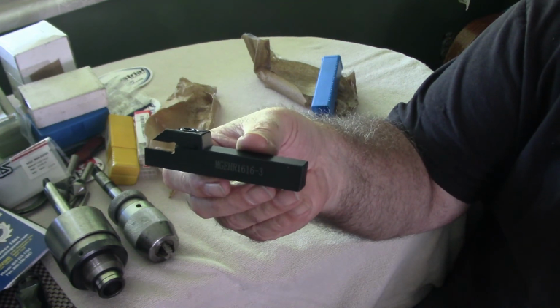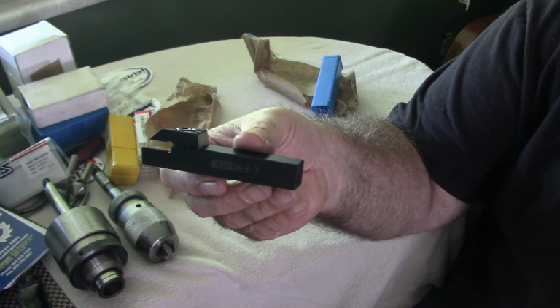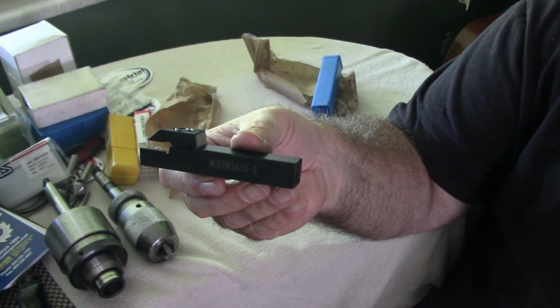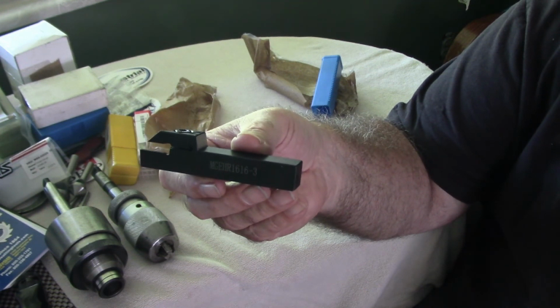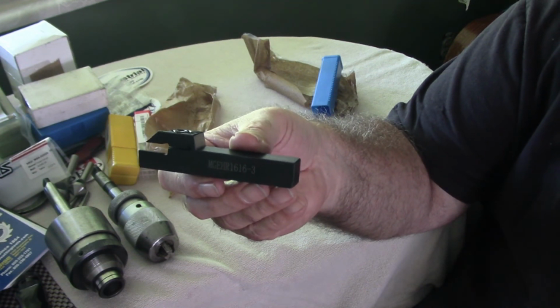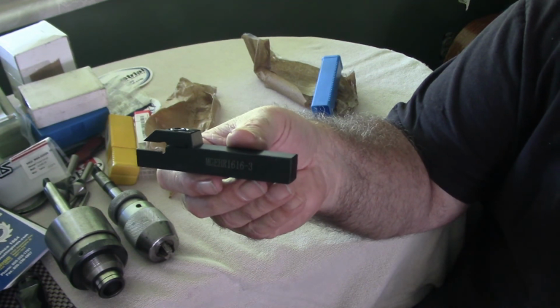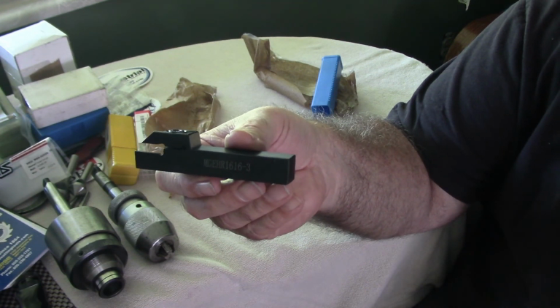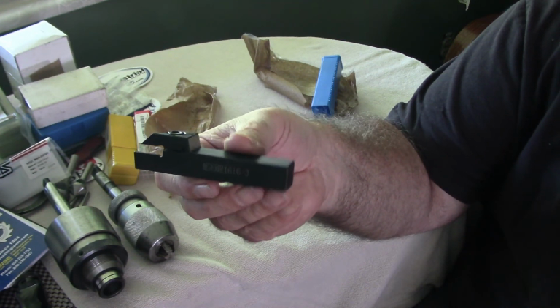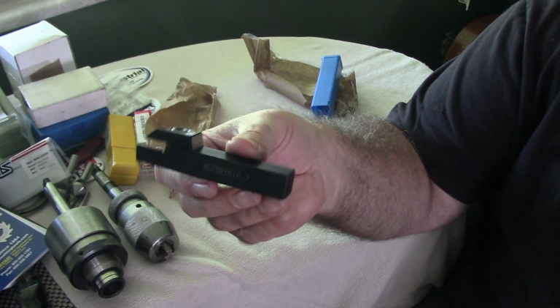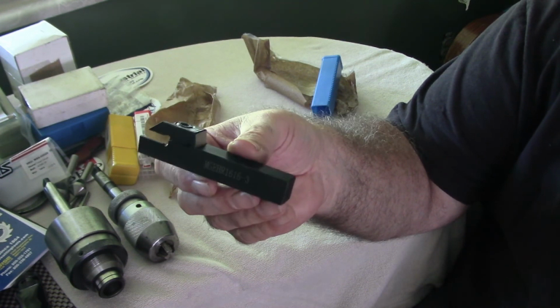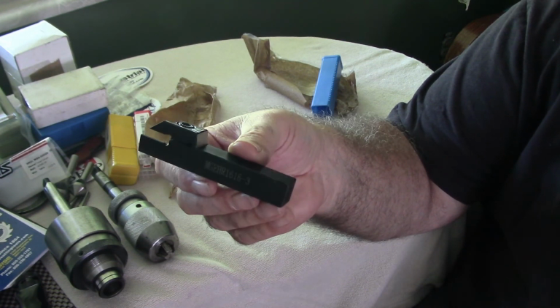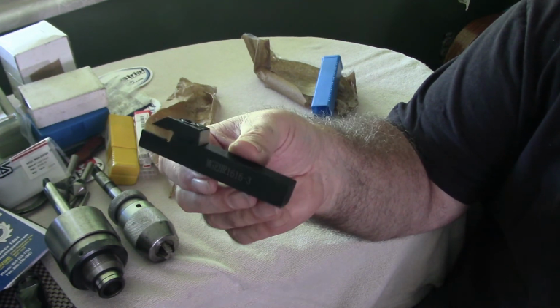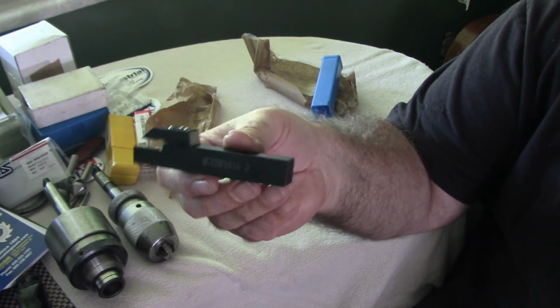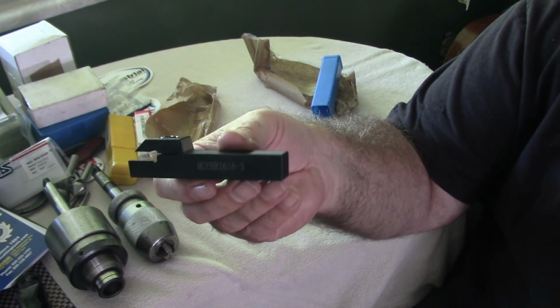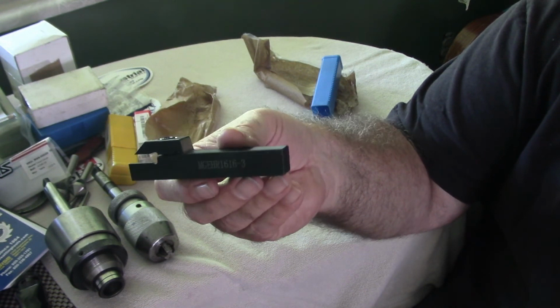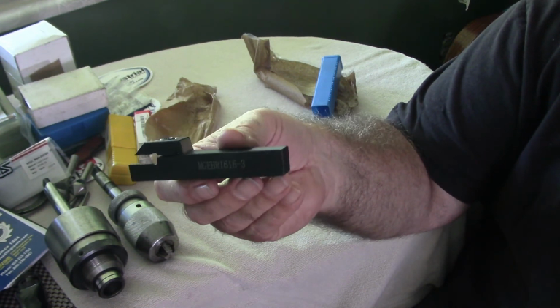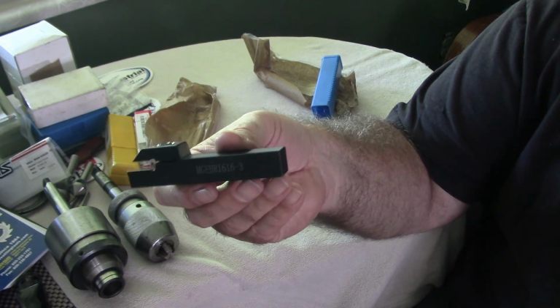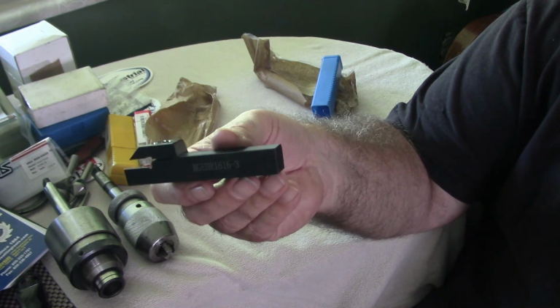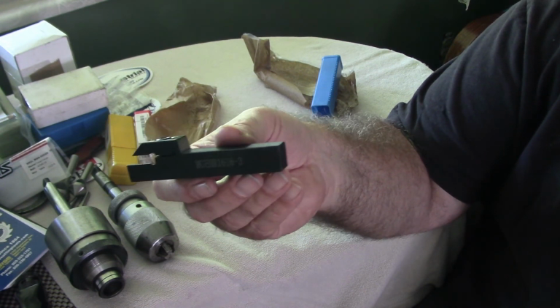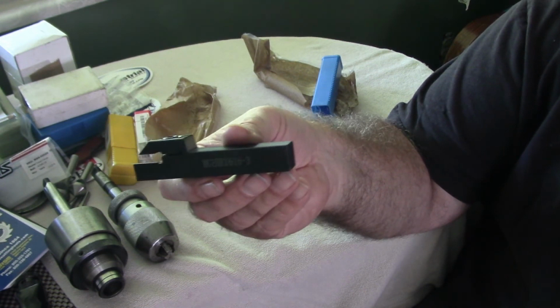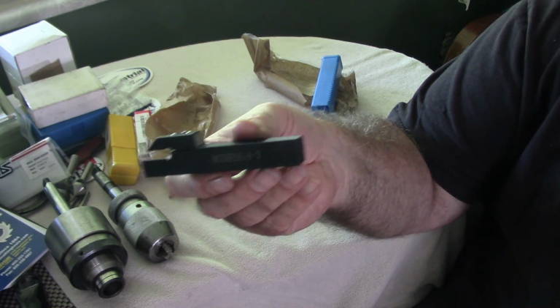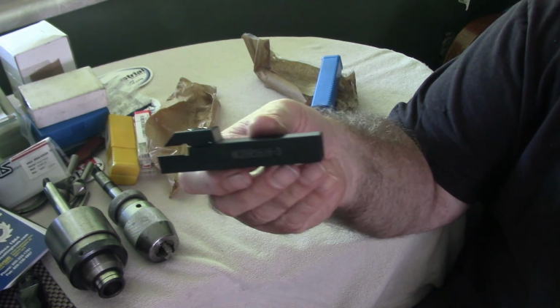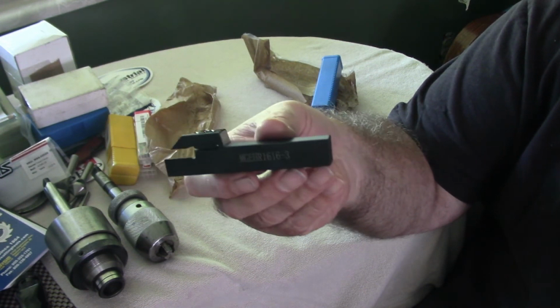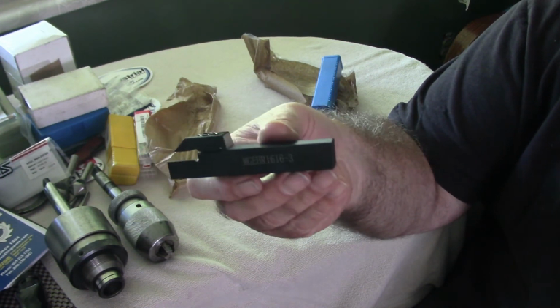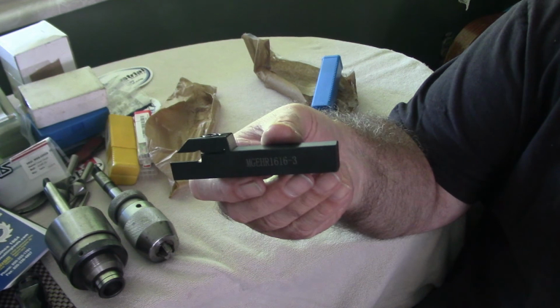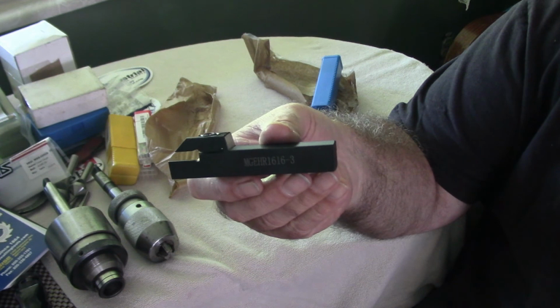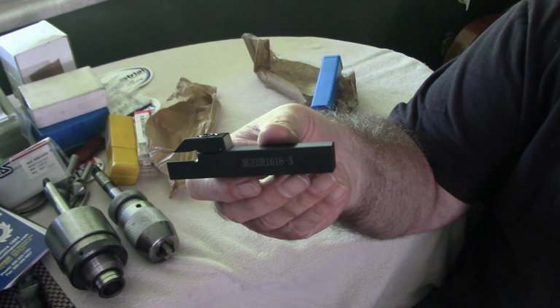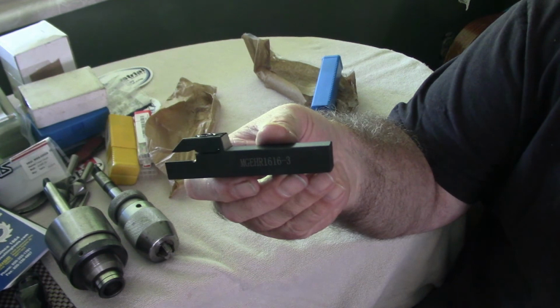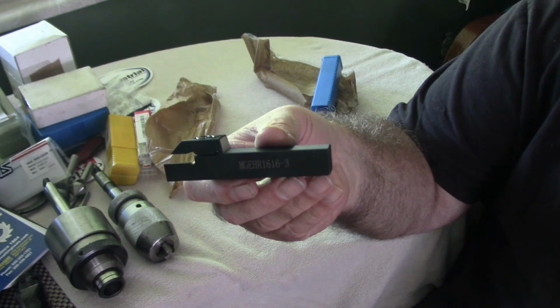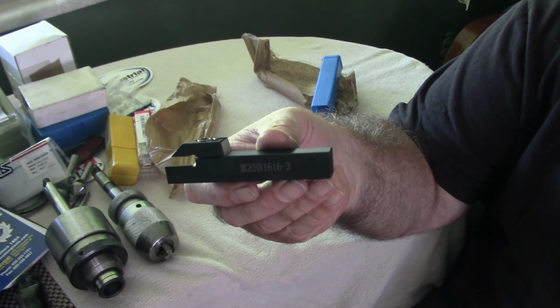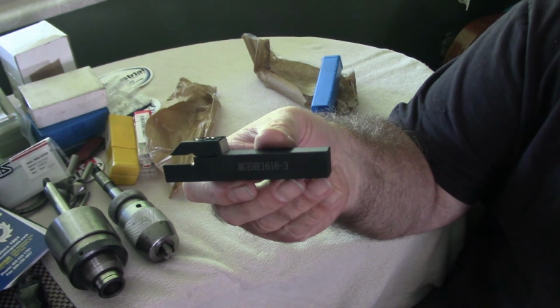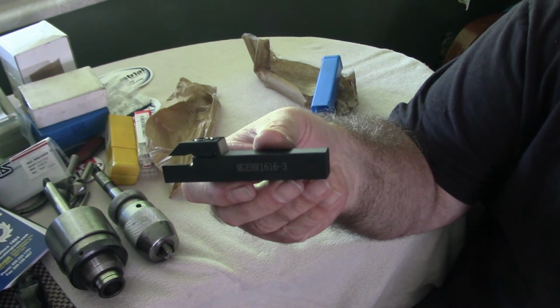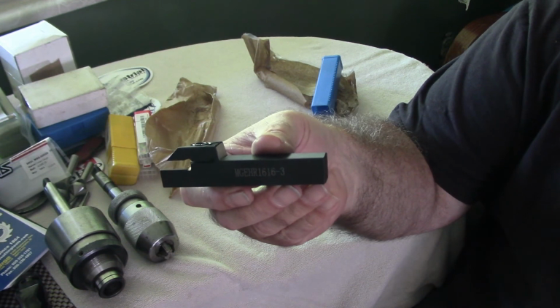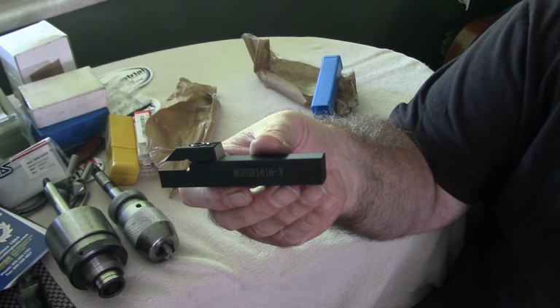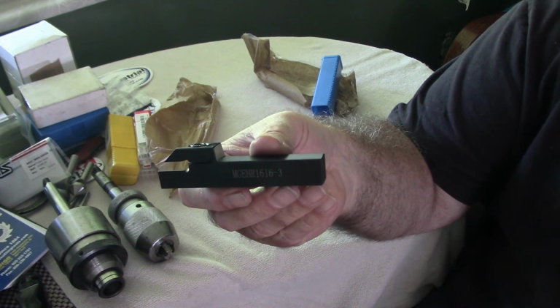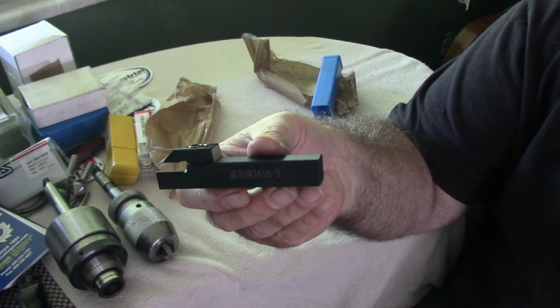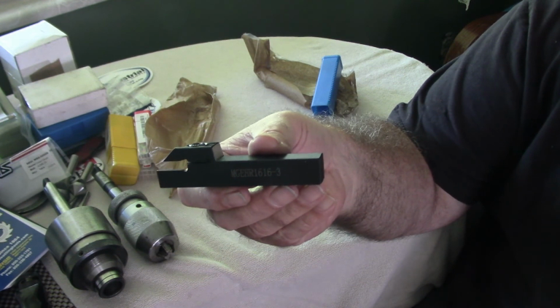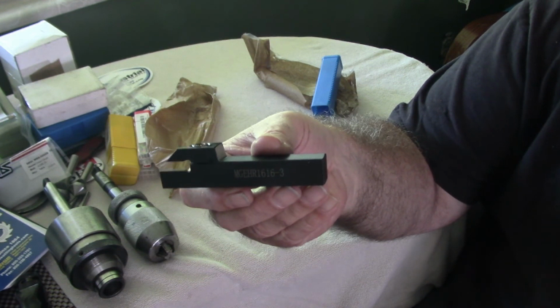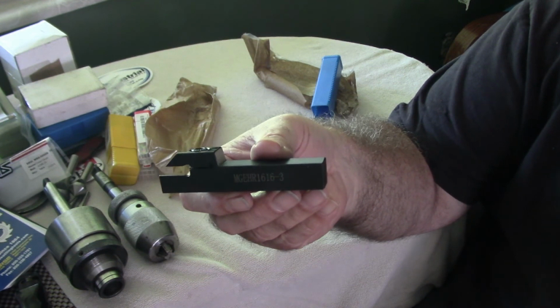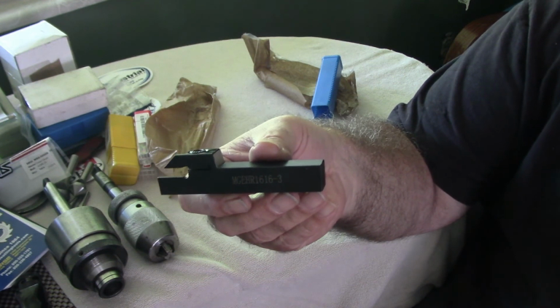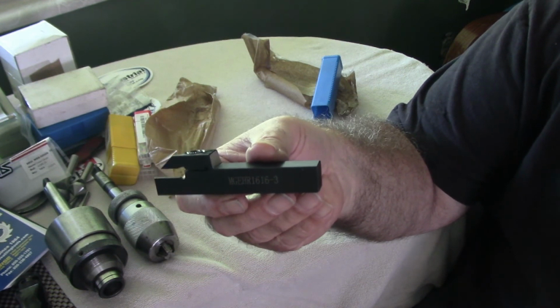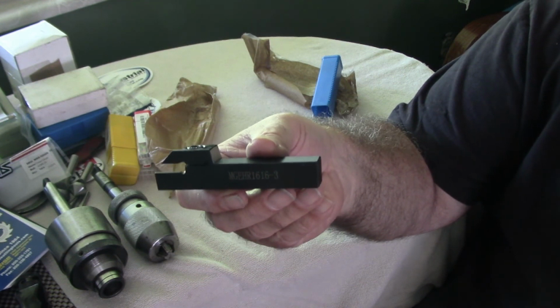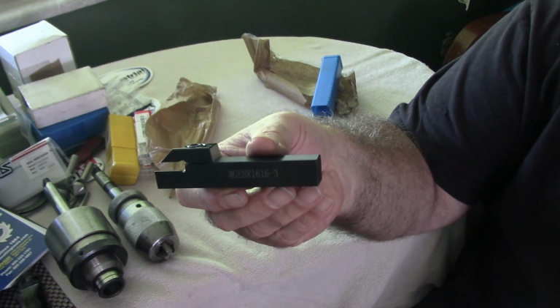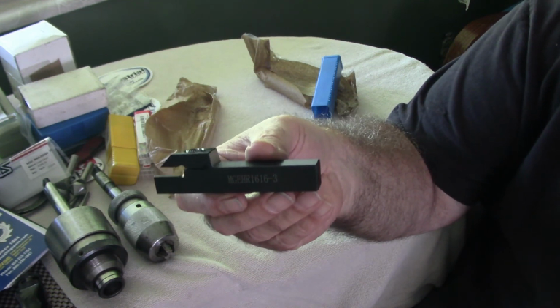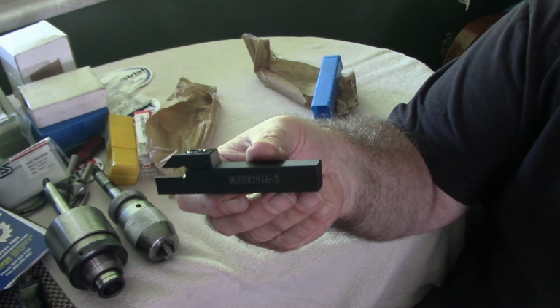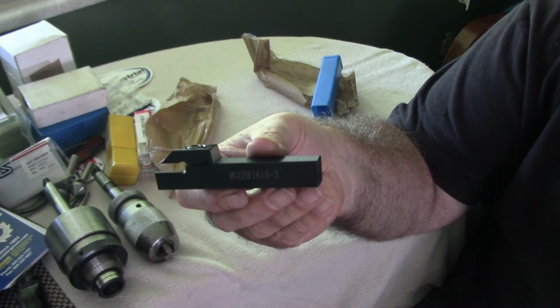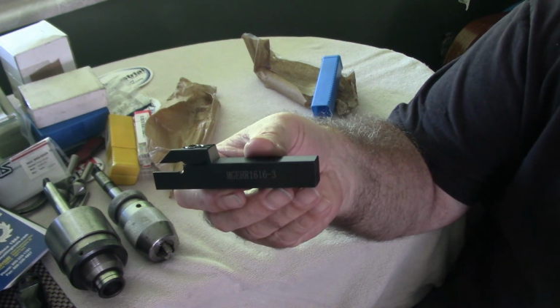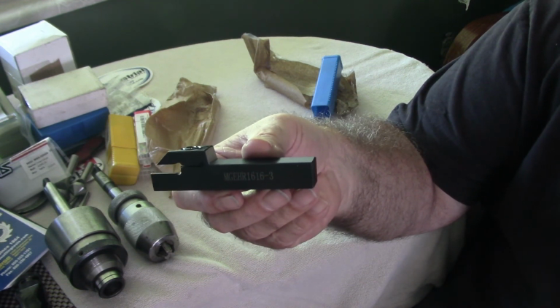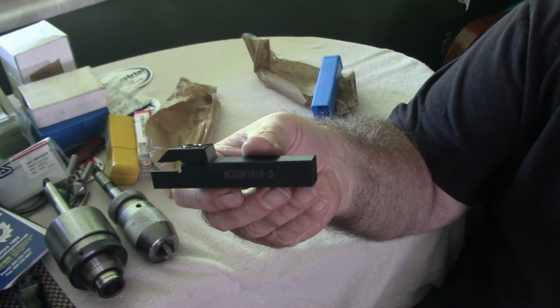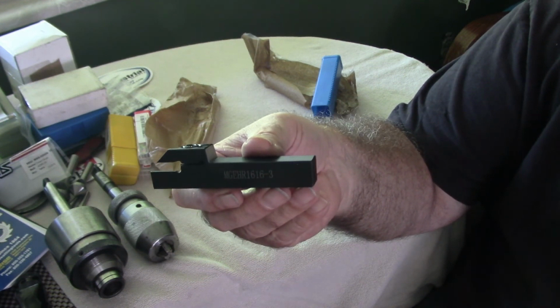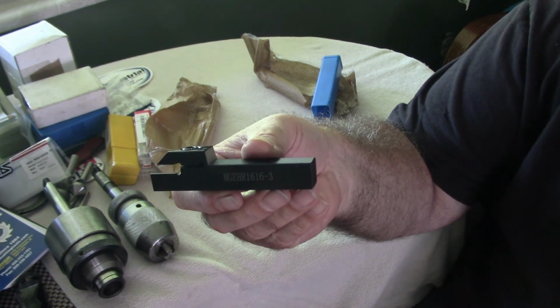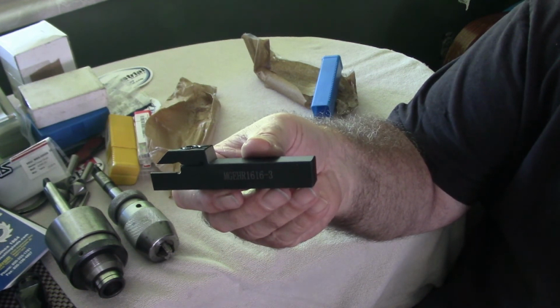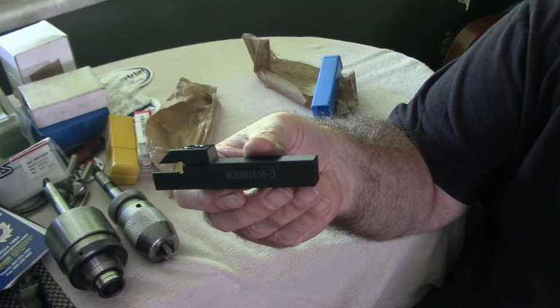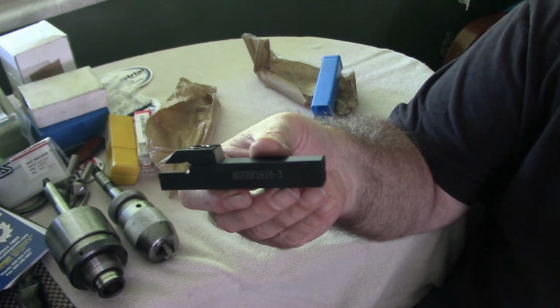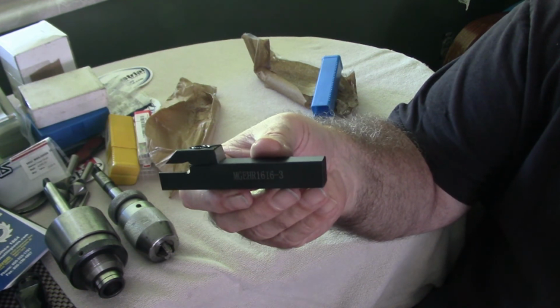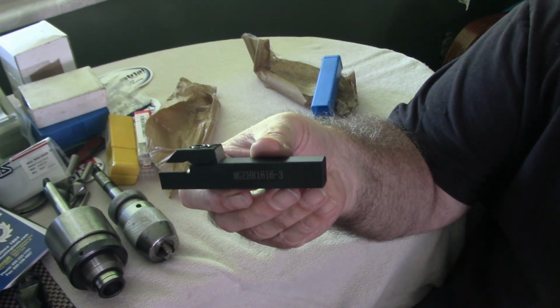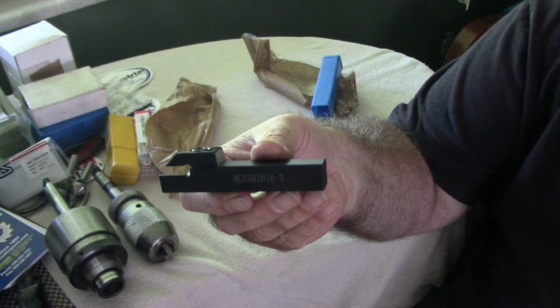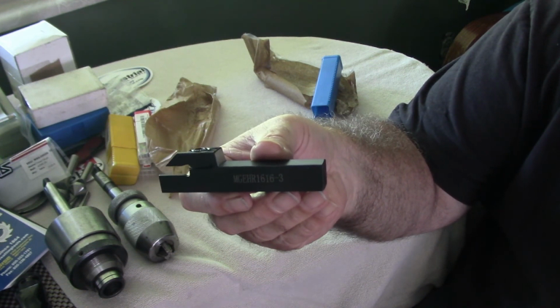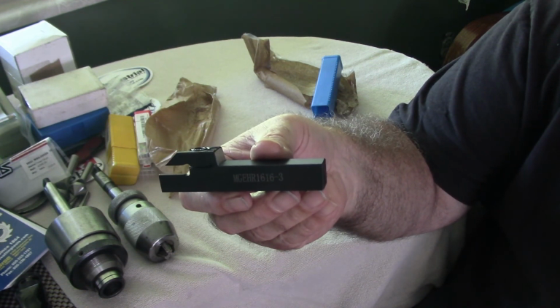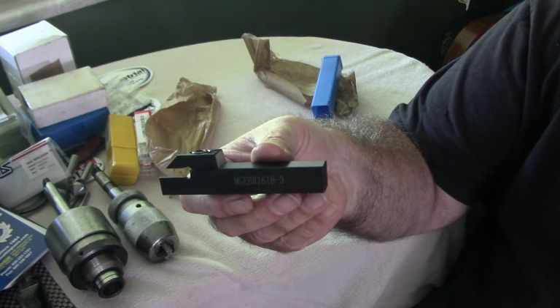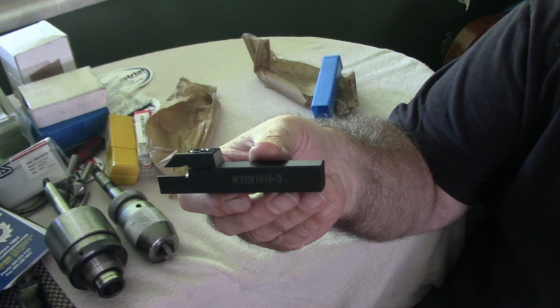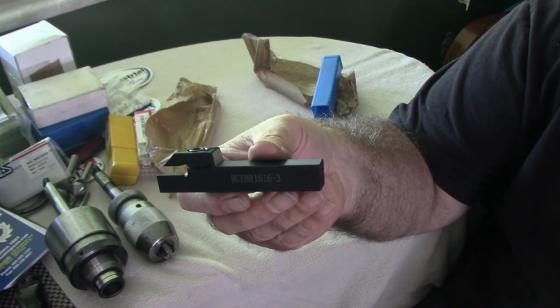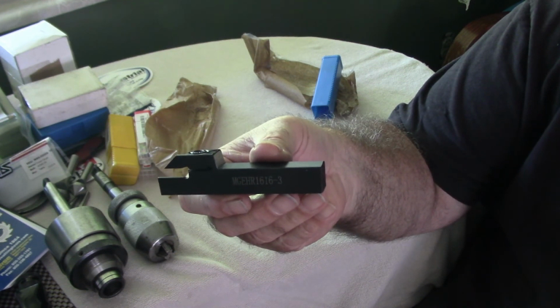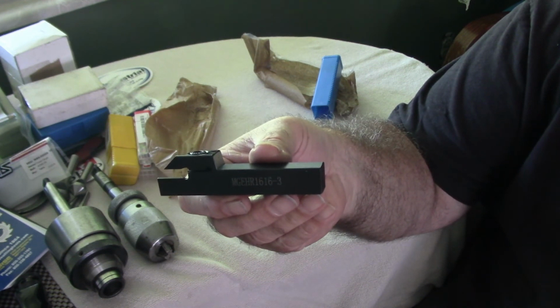Now Banggood, if you're watching, you can send me anything you want to and I'll do a review on it.